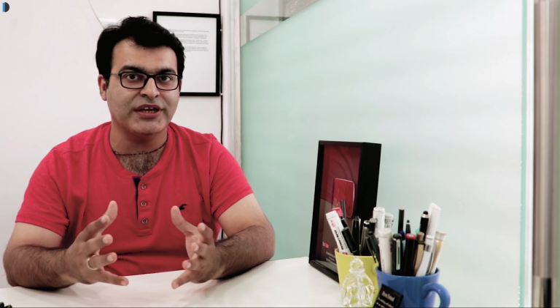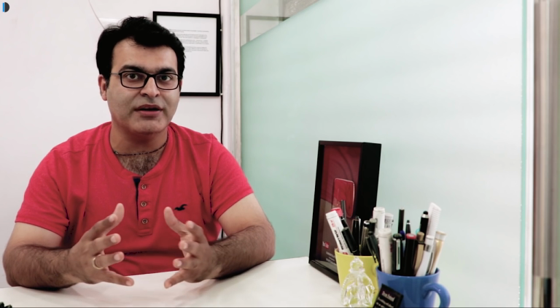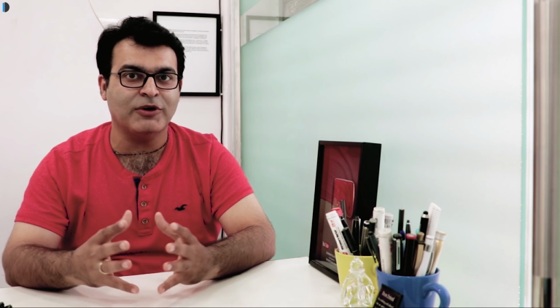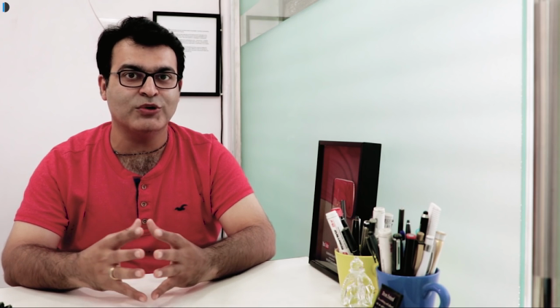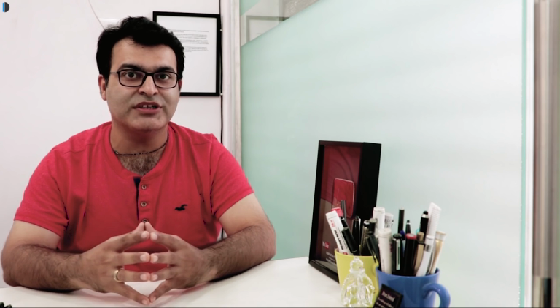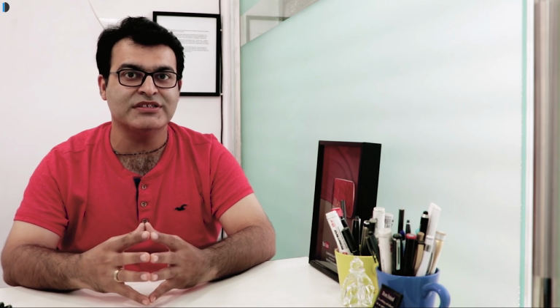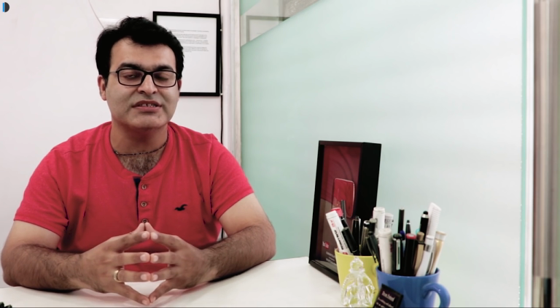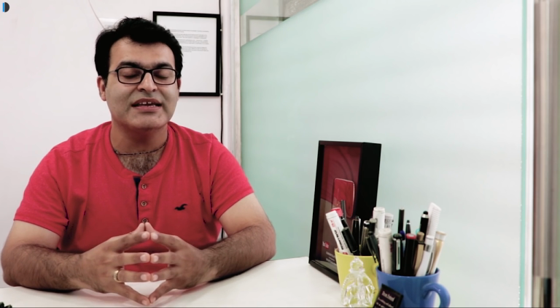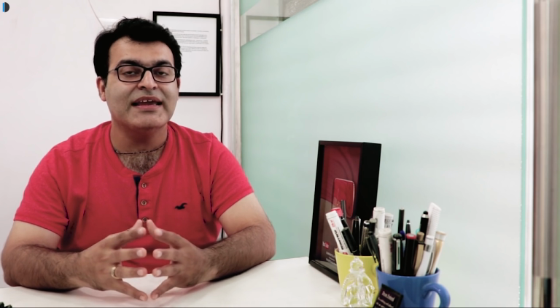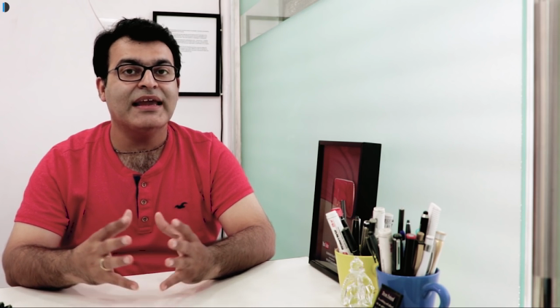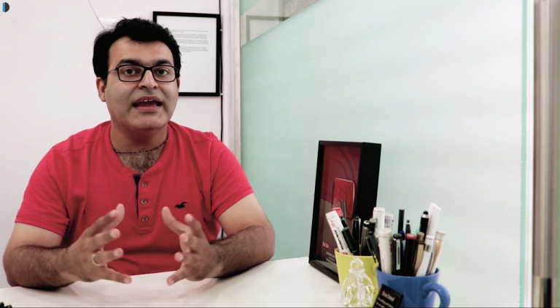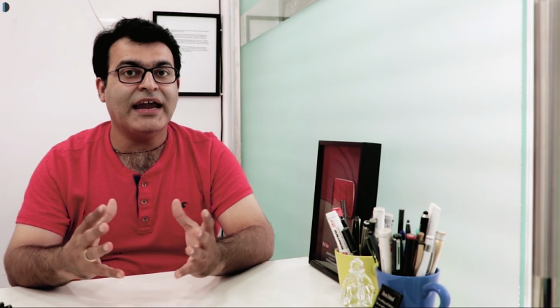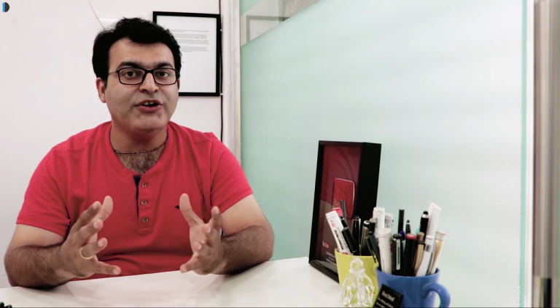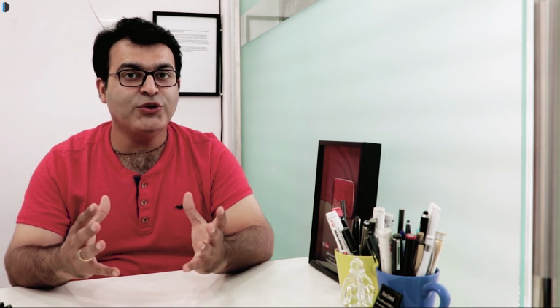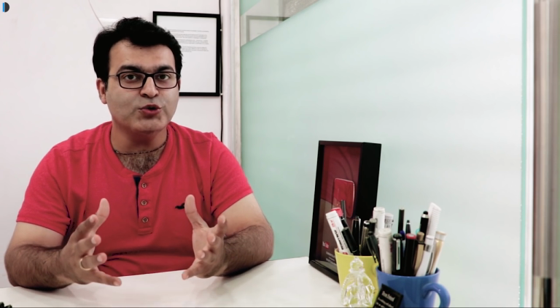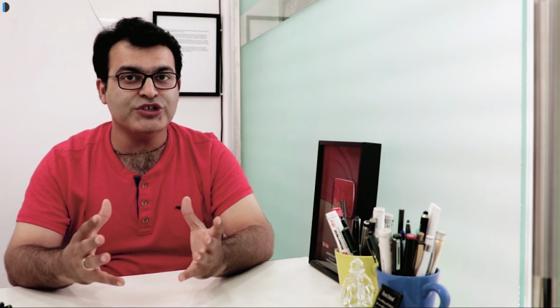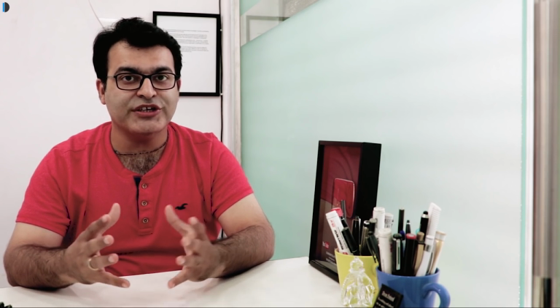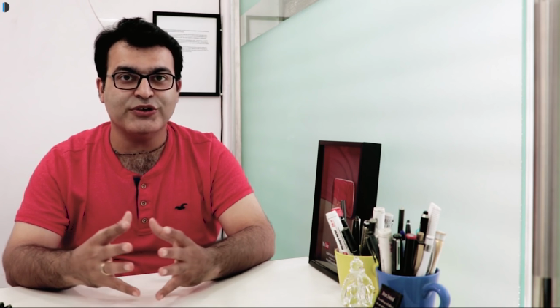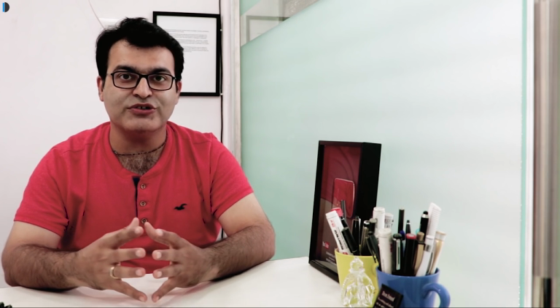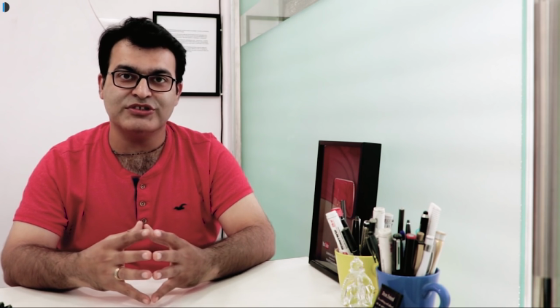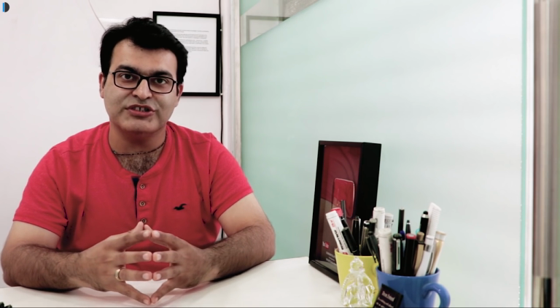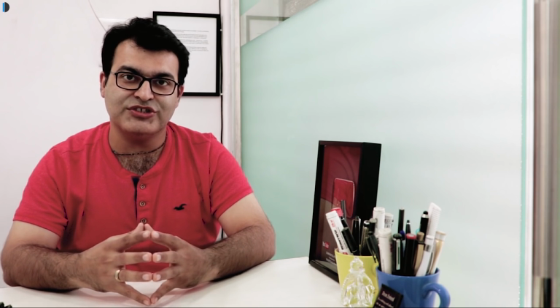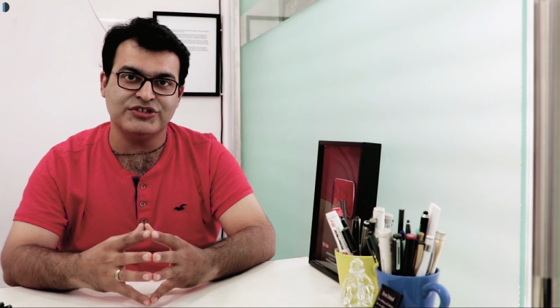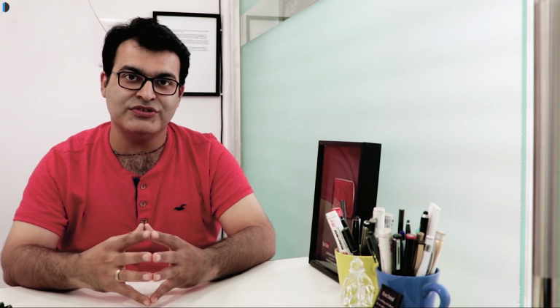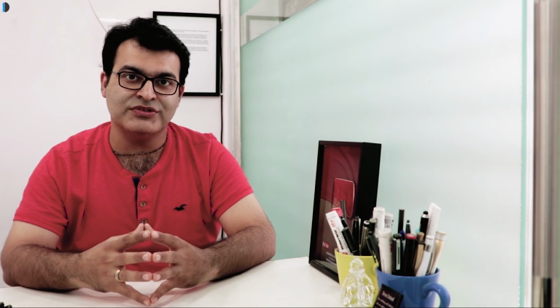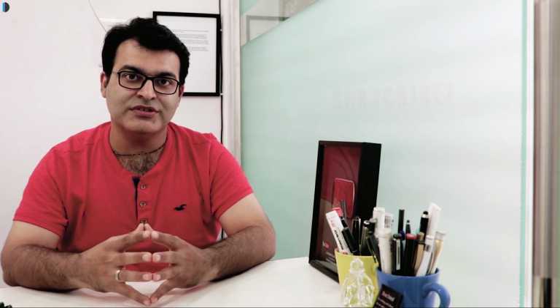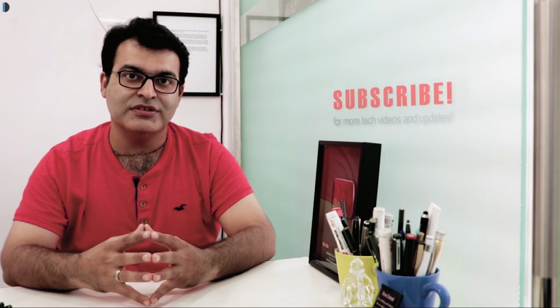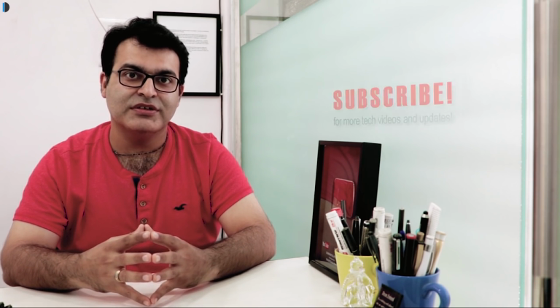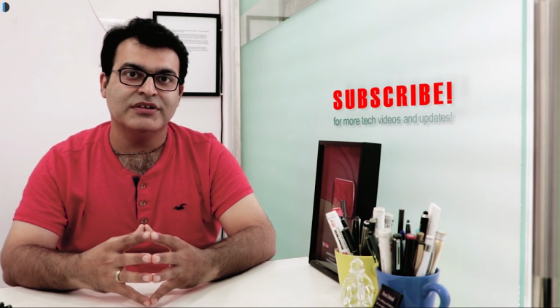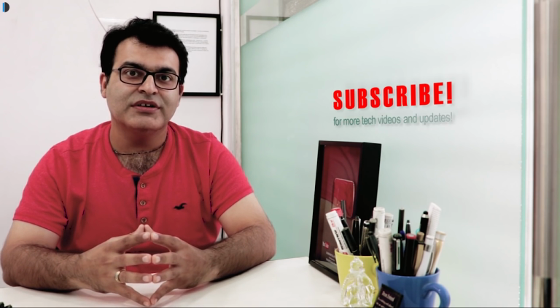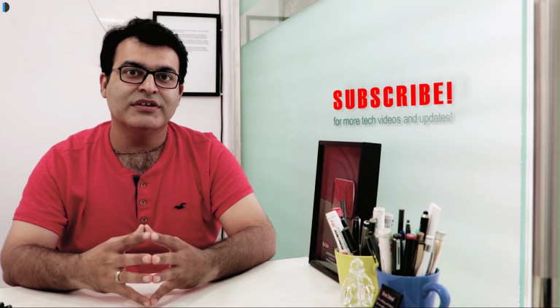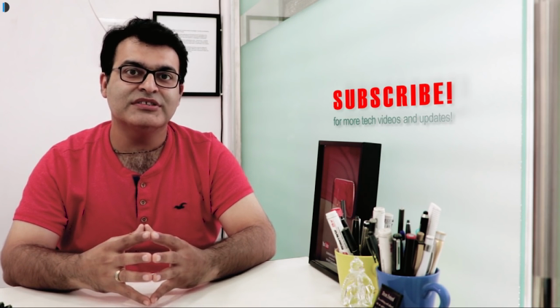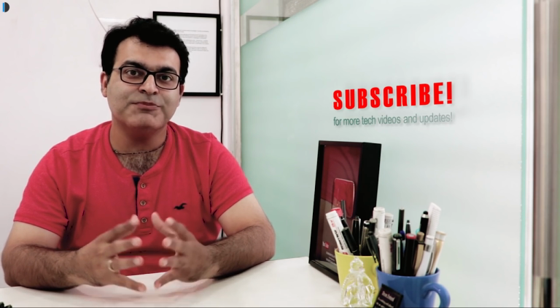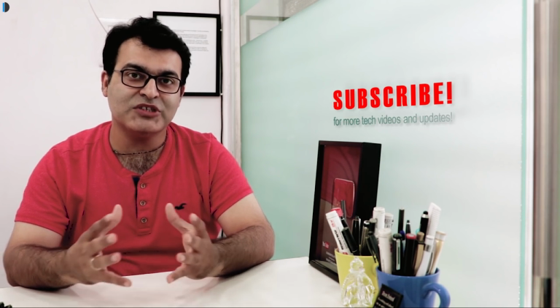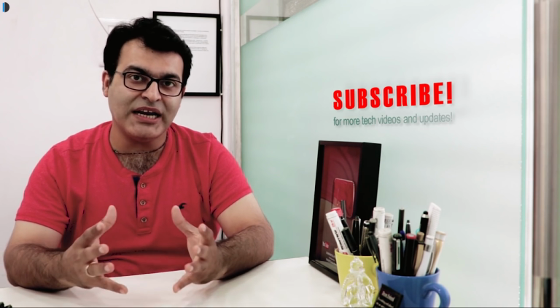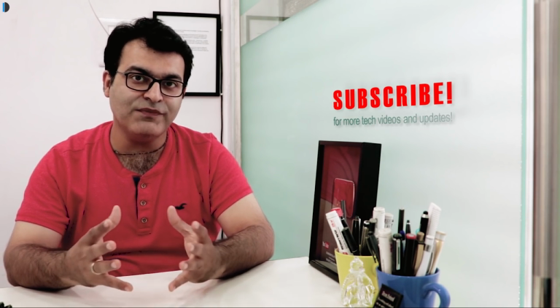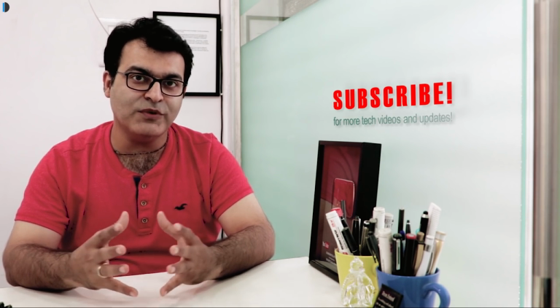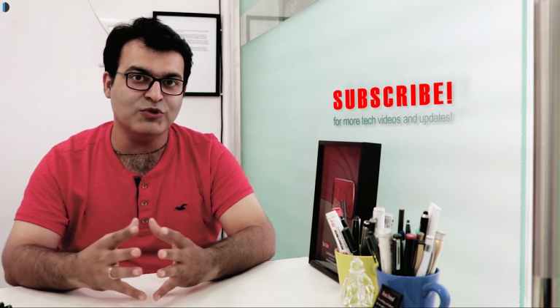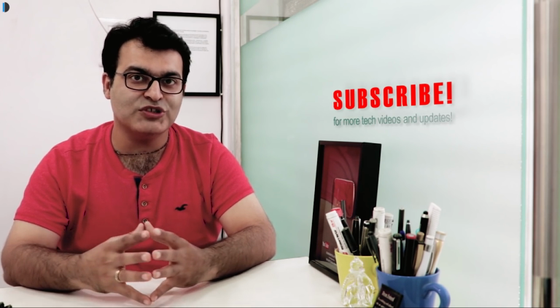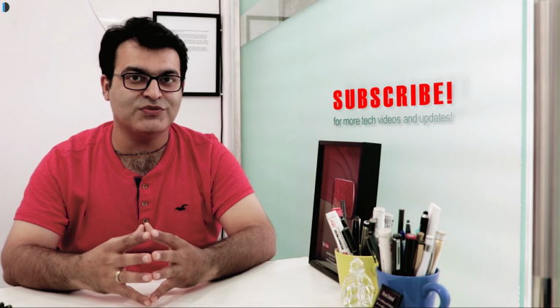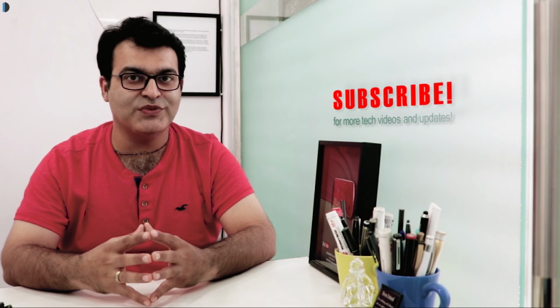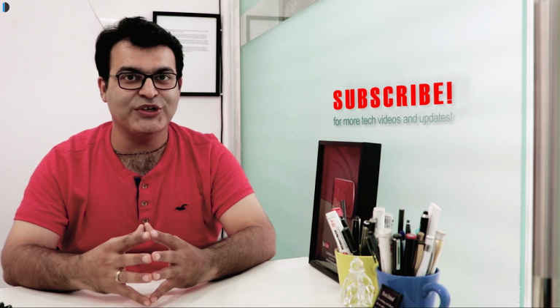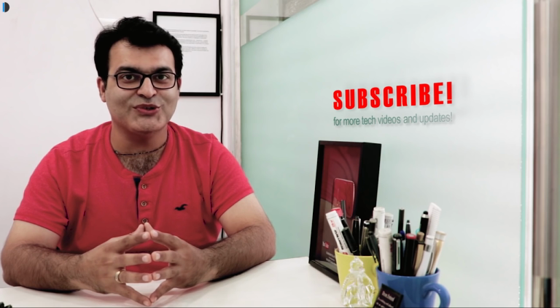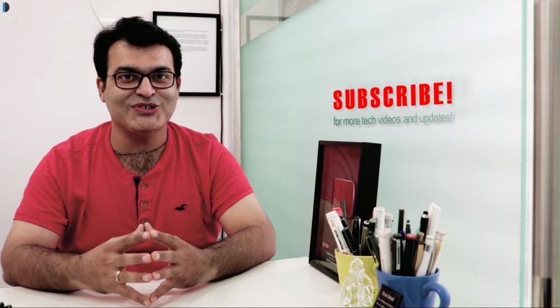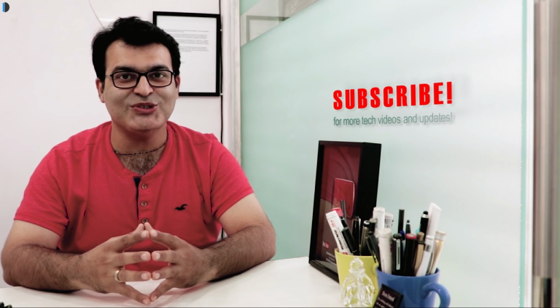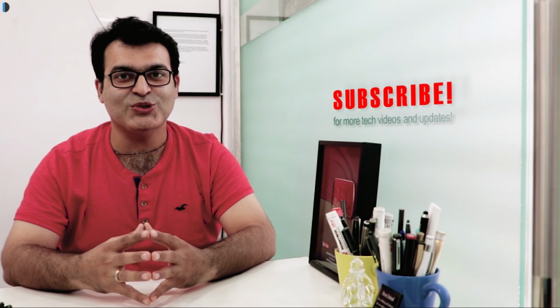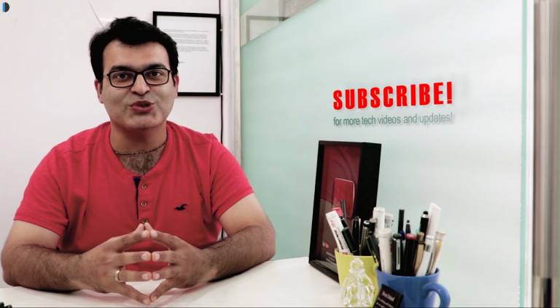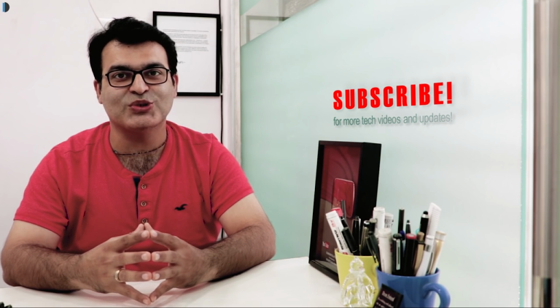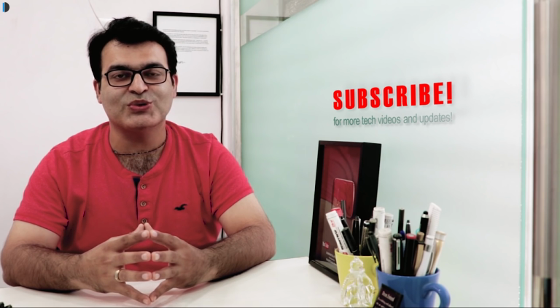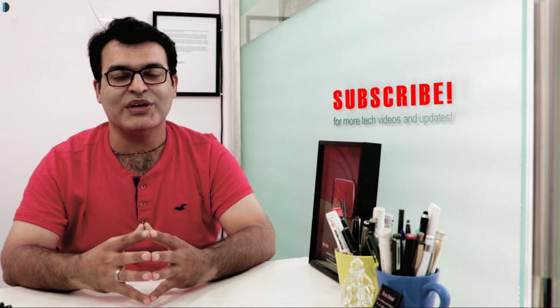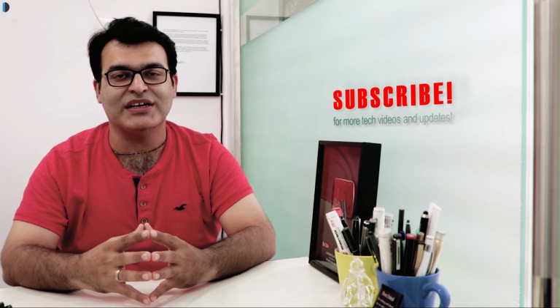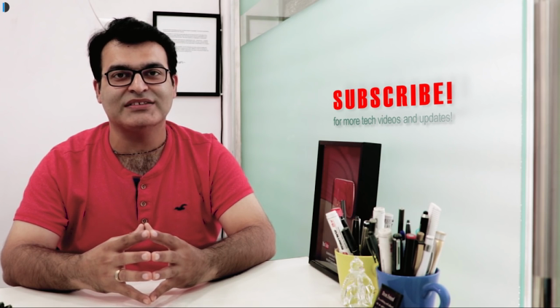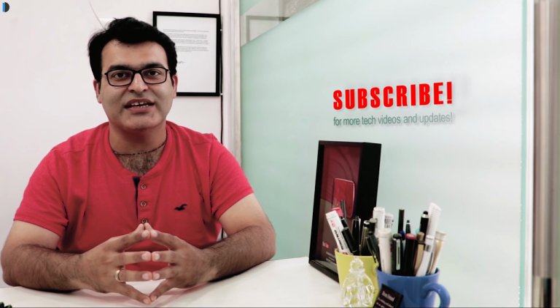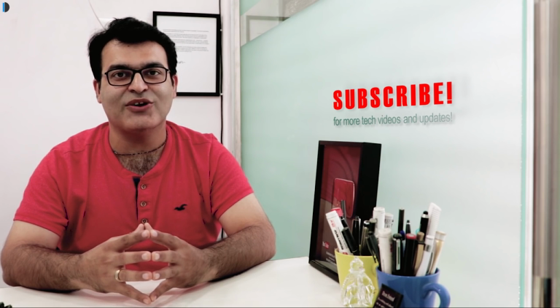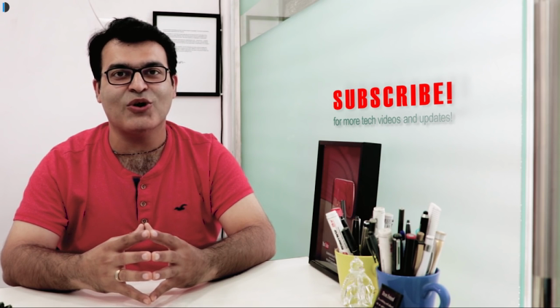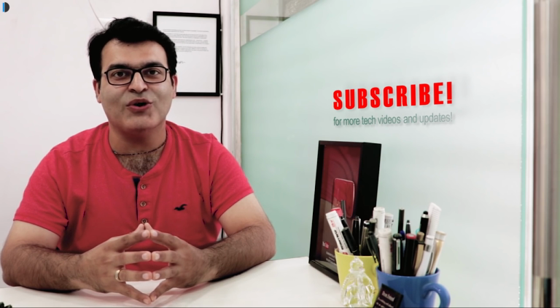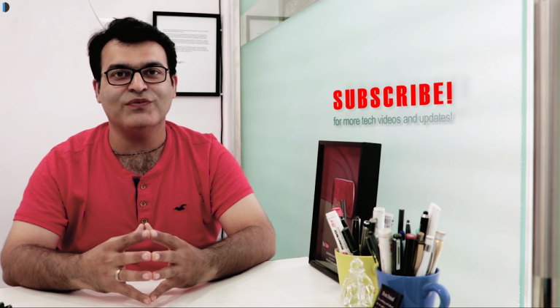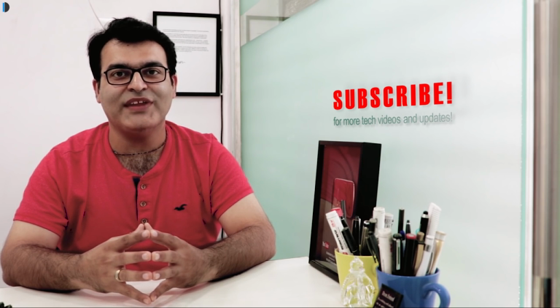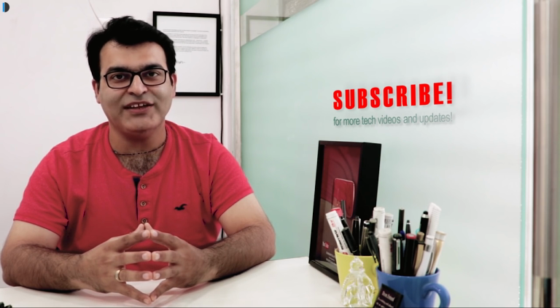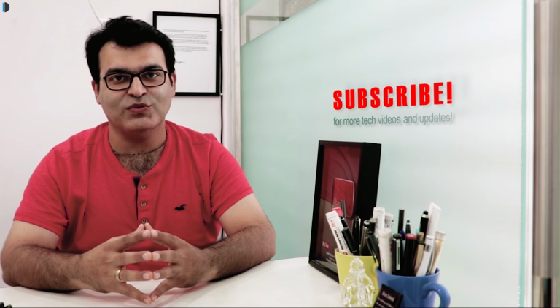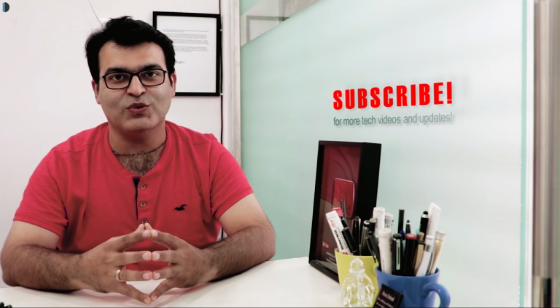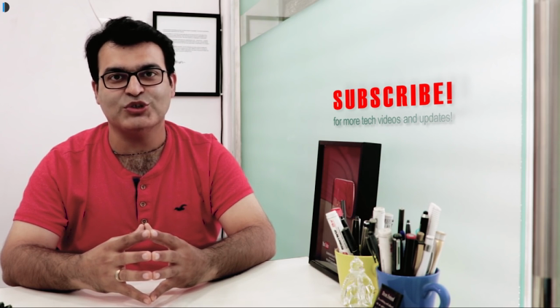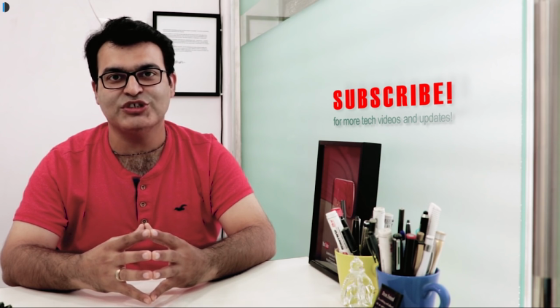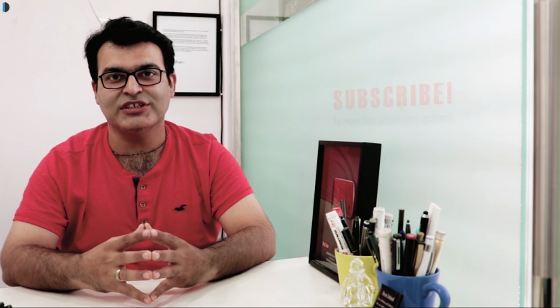Do share your suggestions and subscribe for more such videos. This is your host Rohit Kurana signing off — thanks for watching.